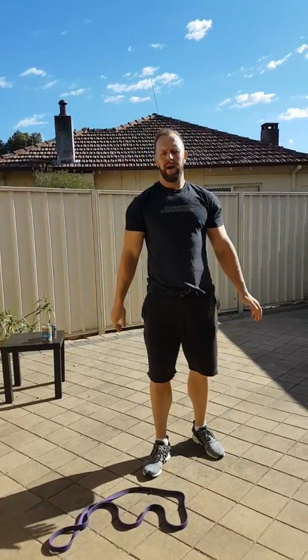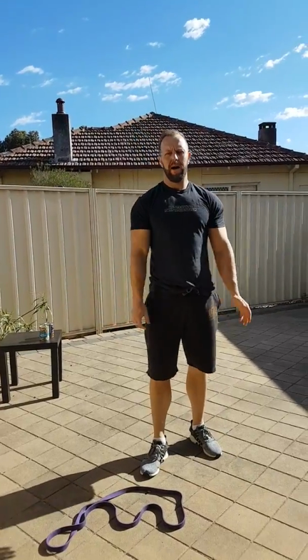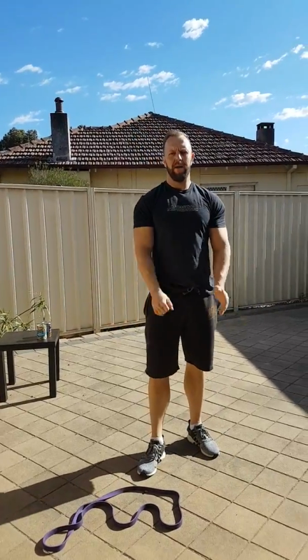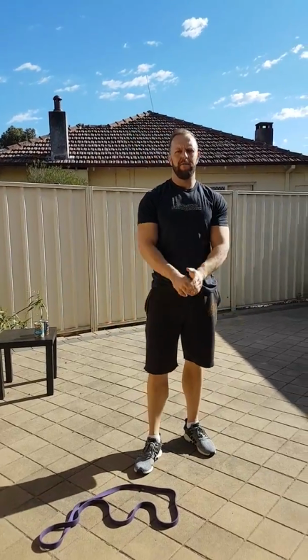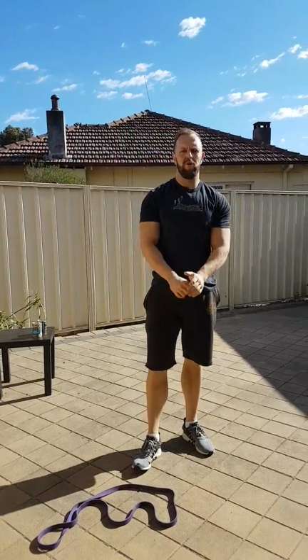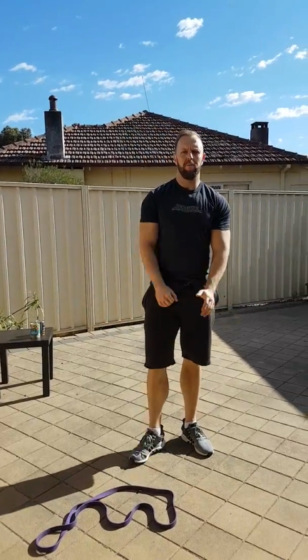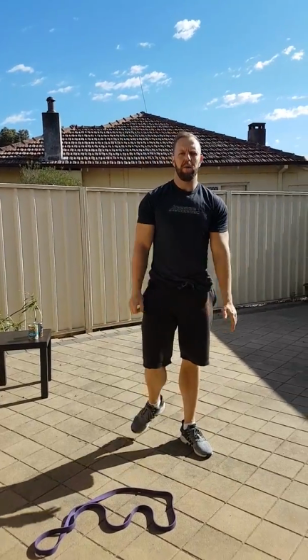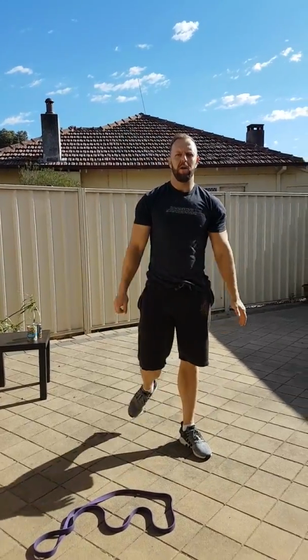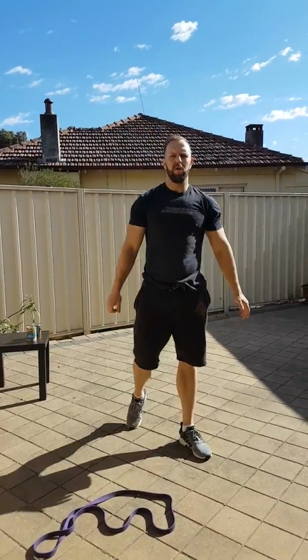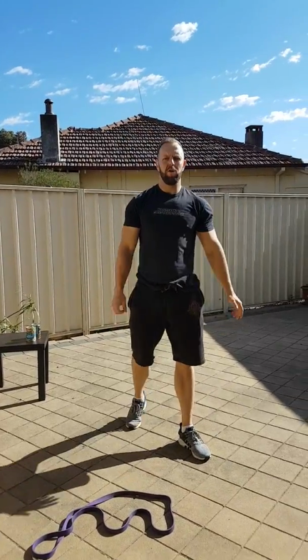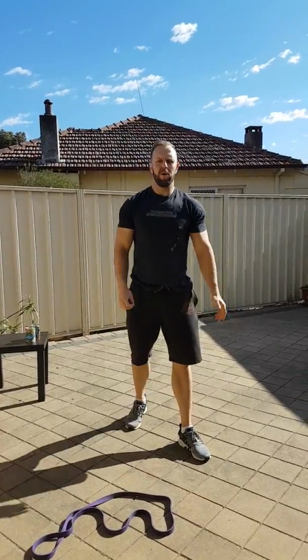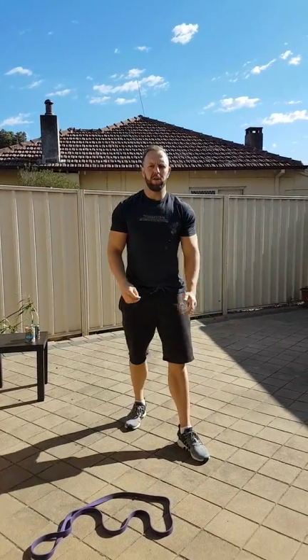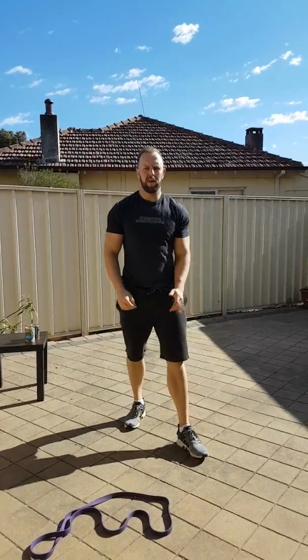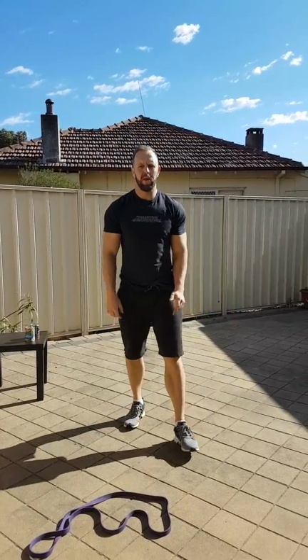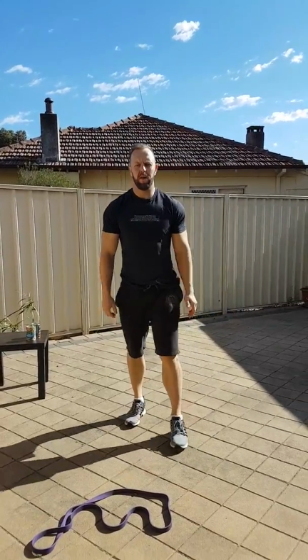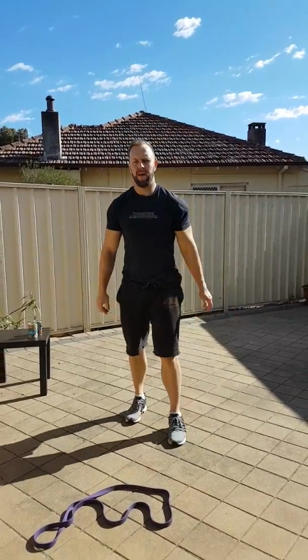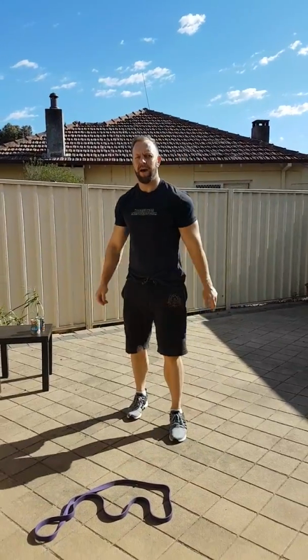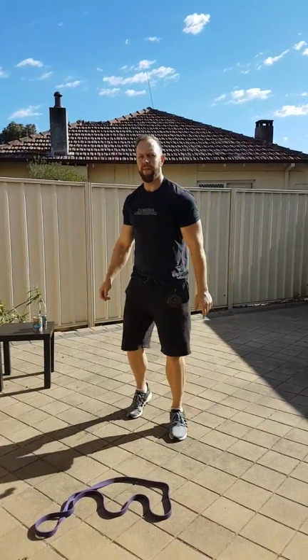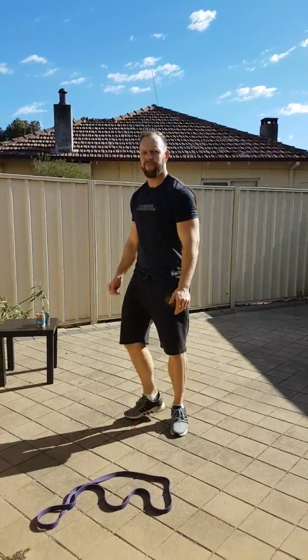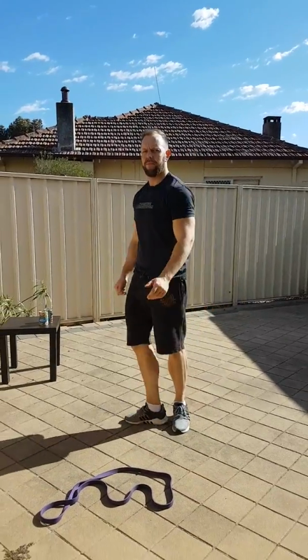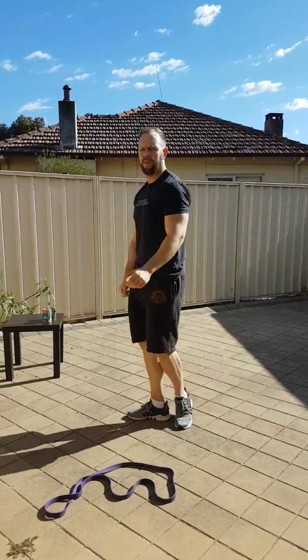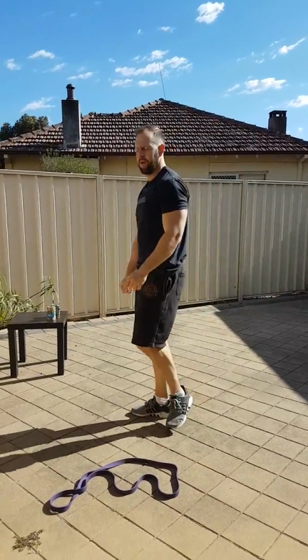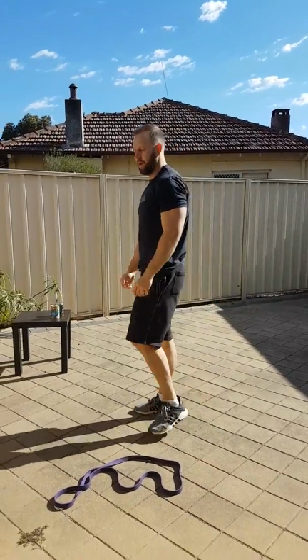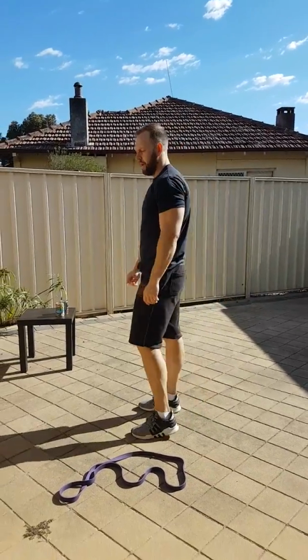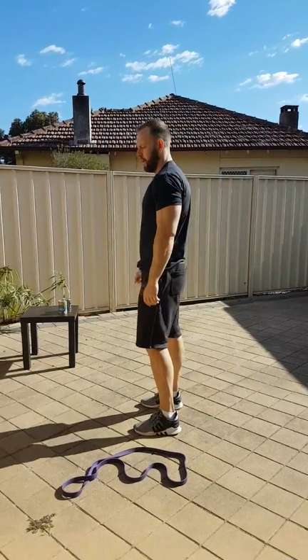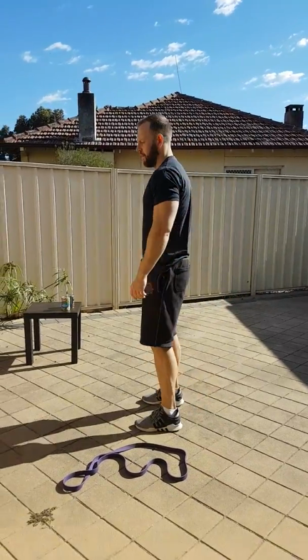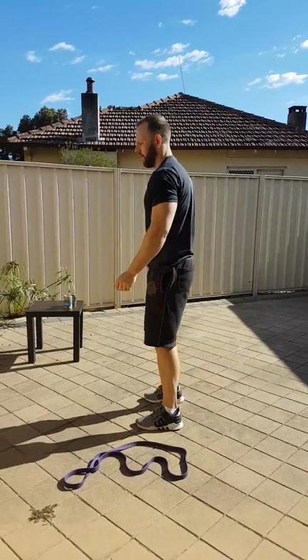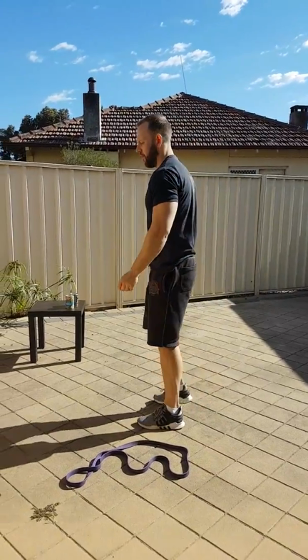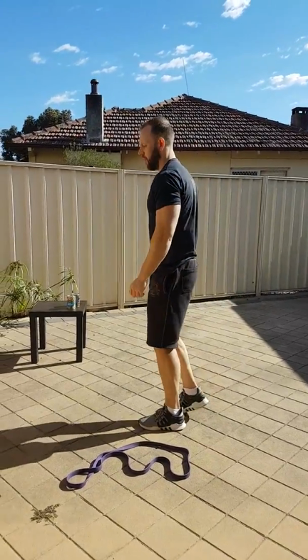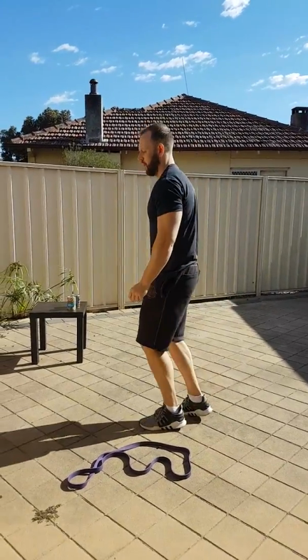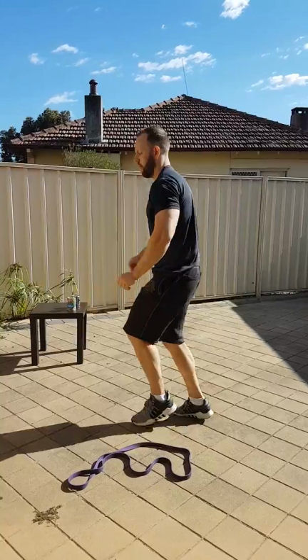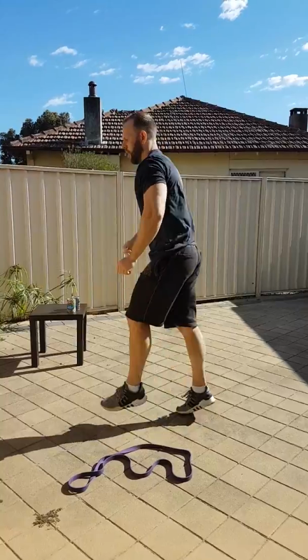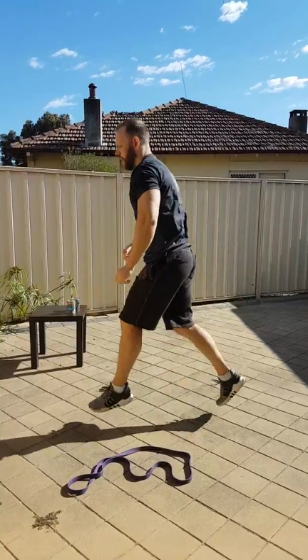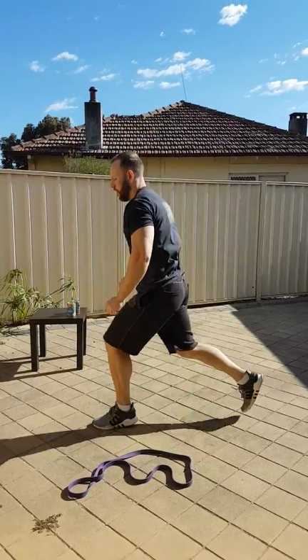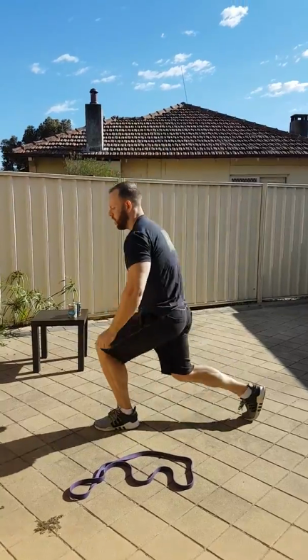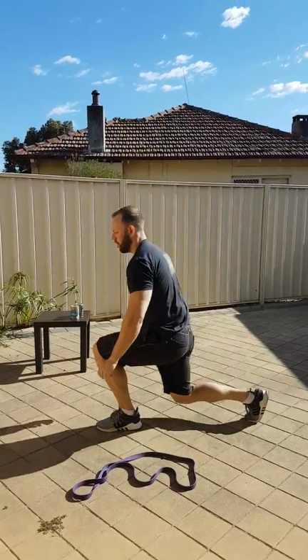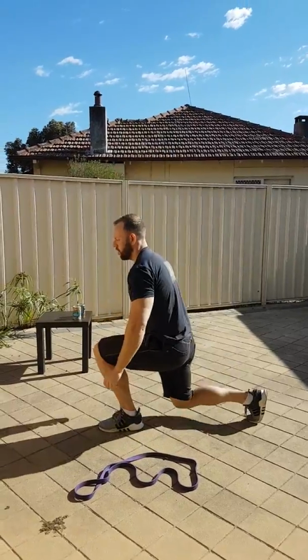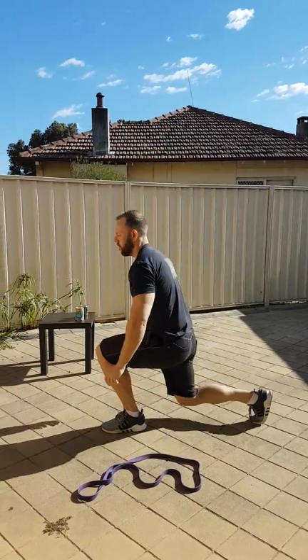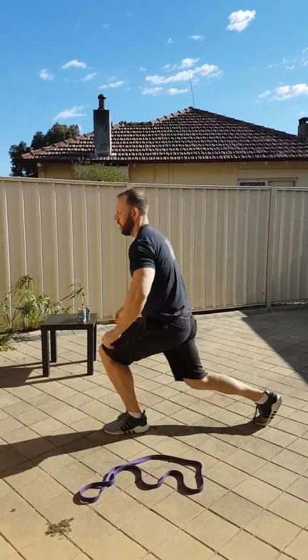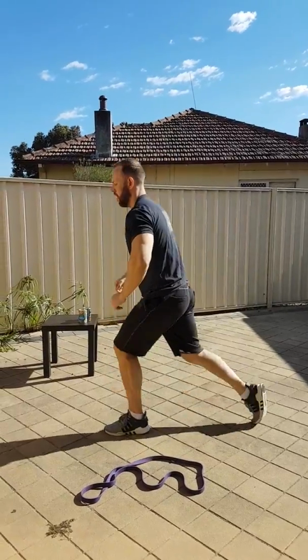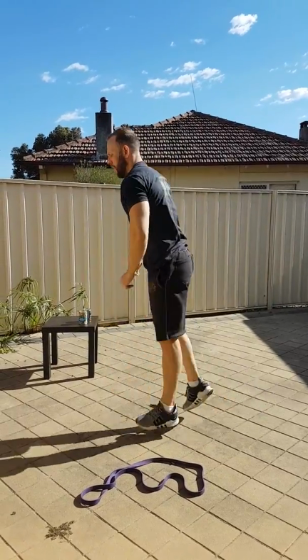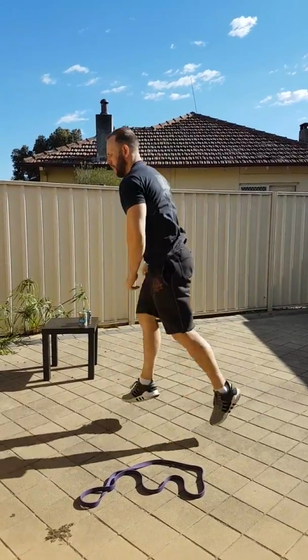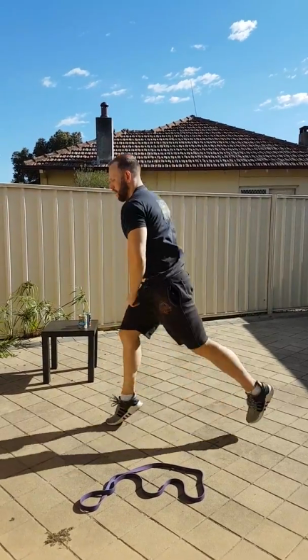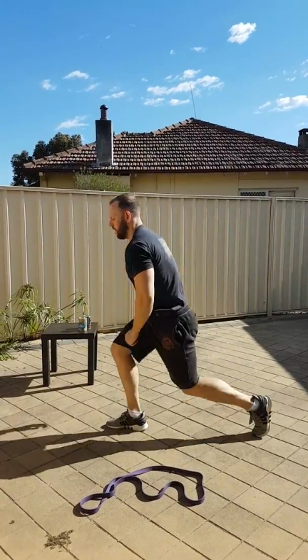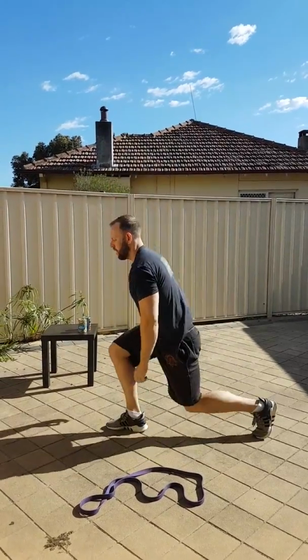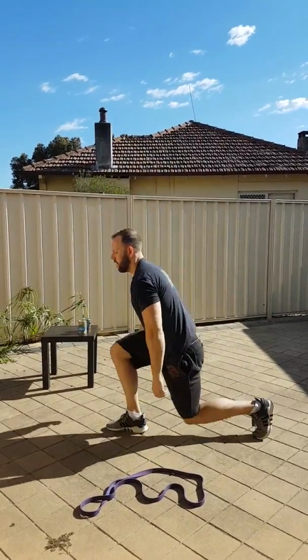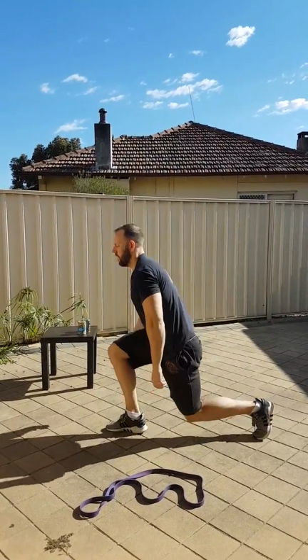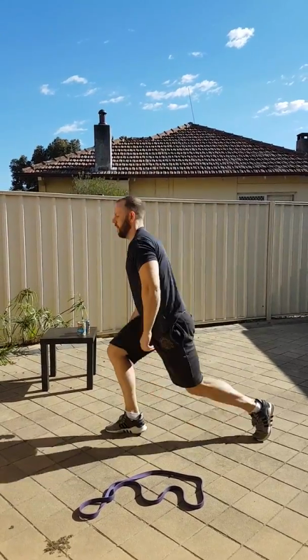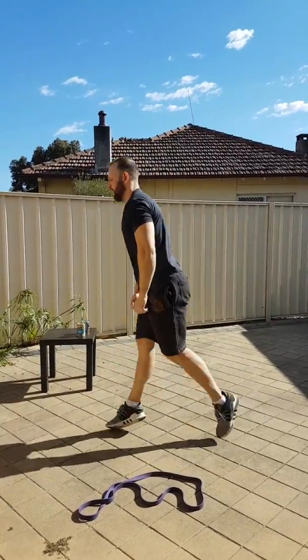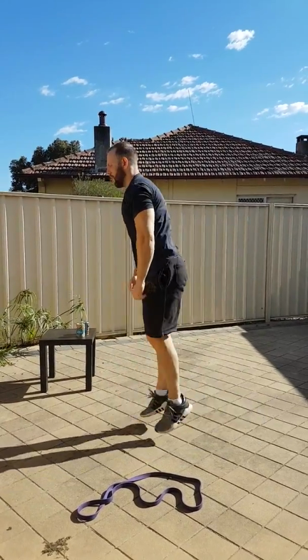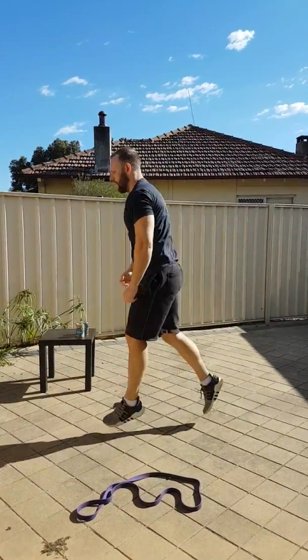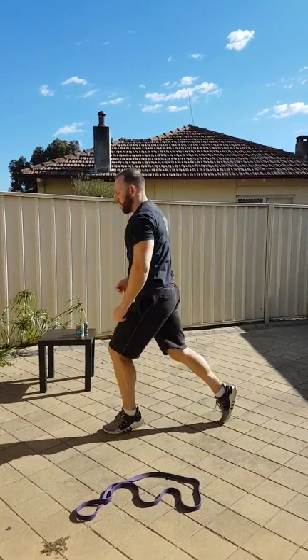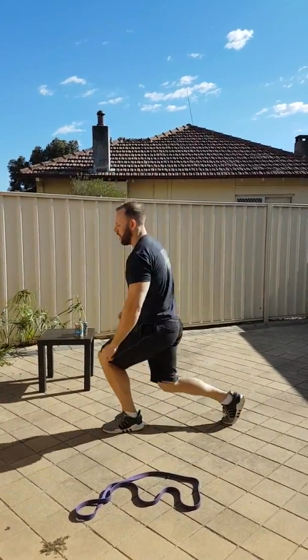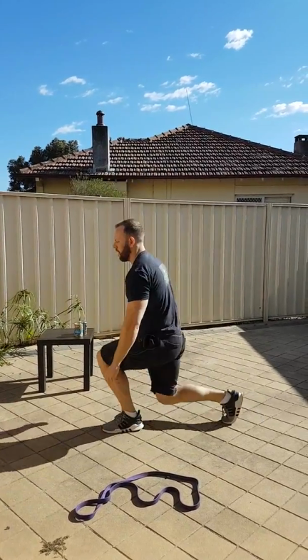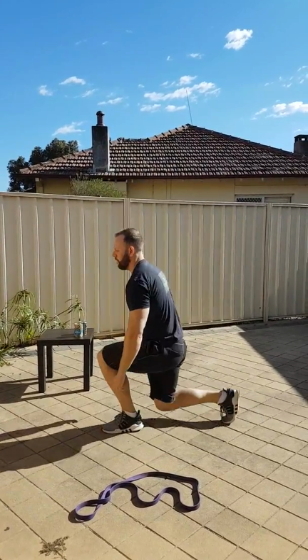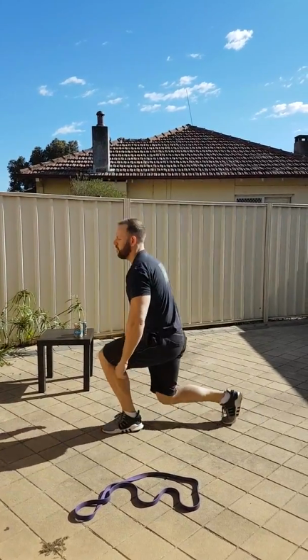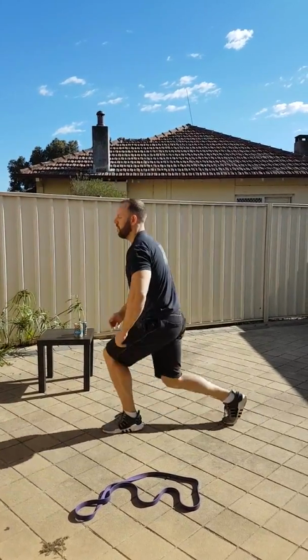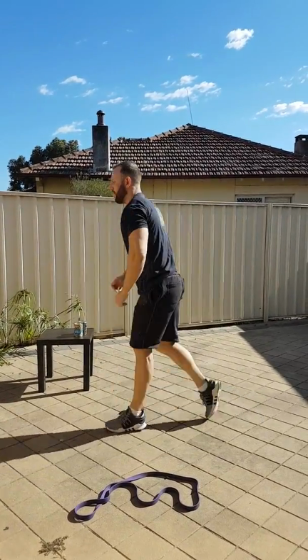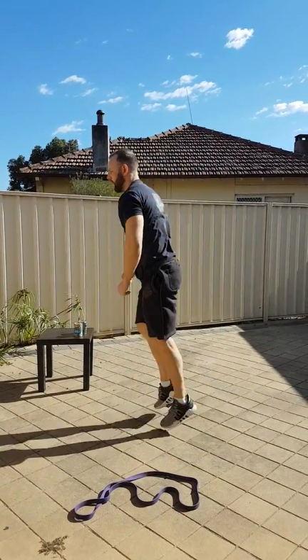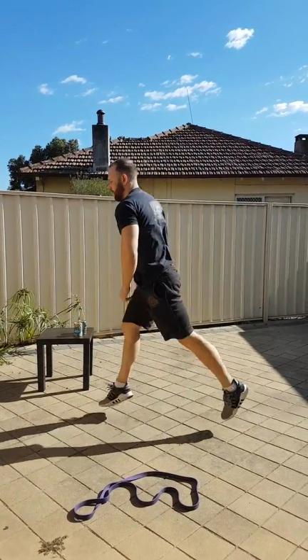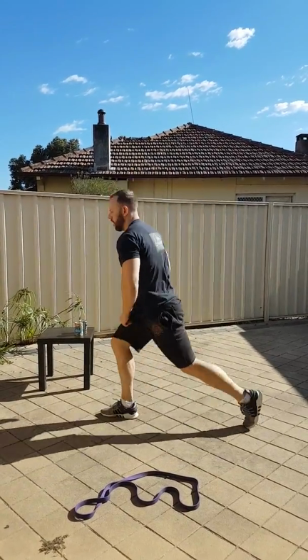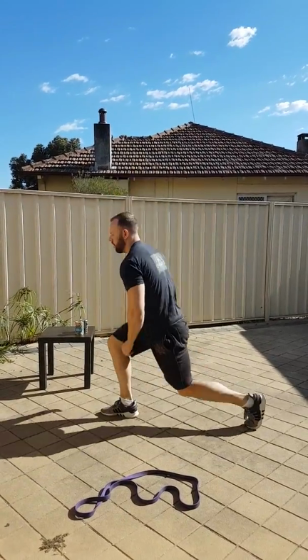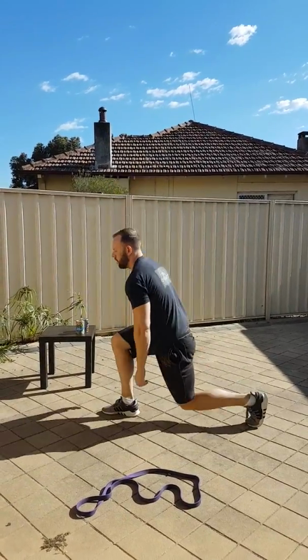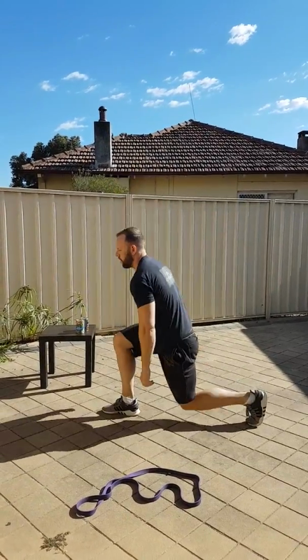Now we've got the last one — jumping lunges. So you lunge down and then jump into the next lunge.